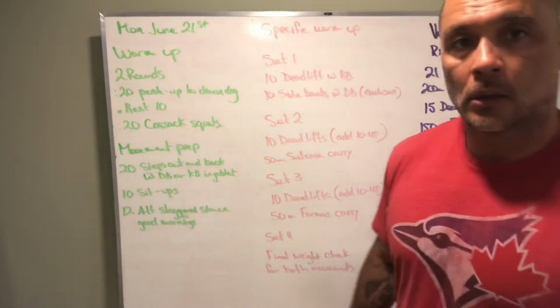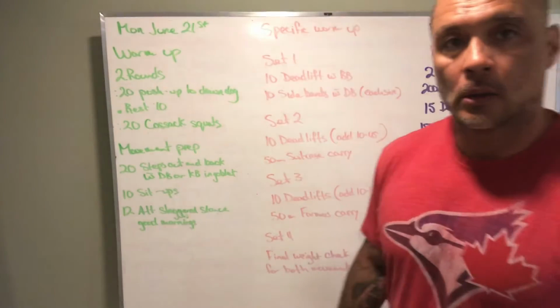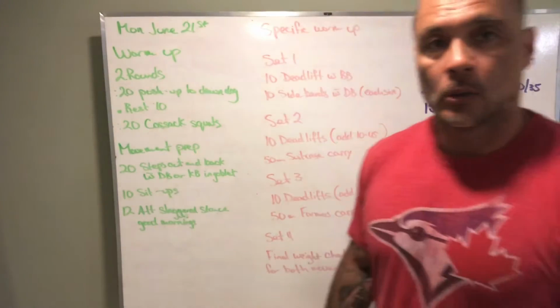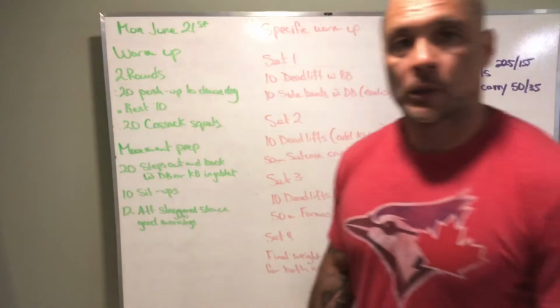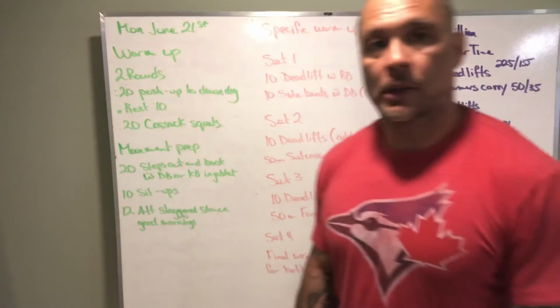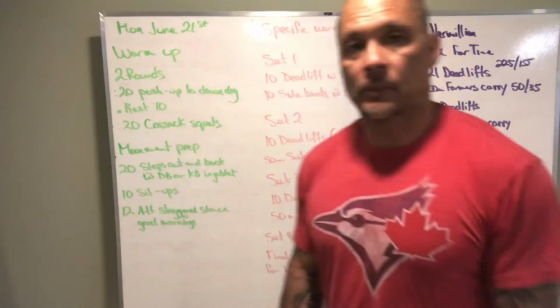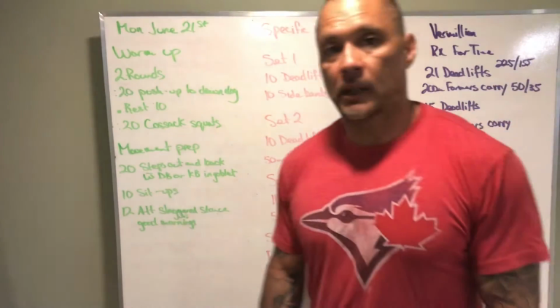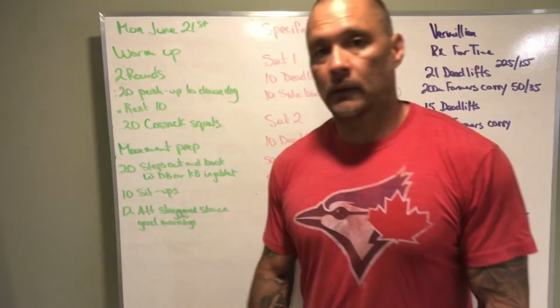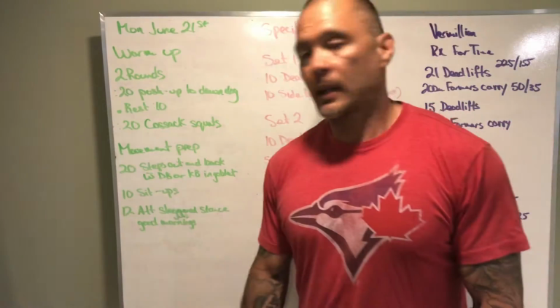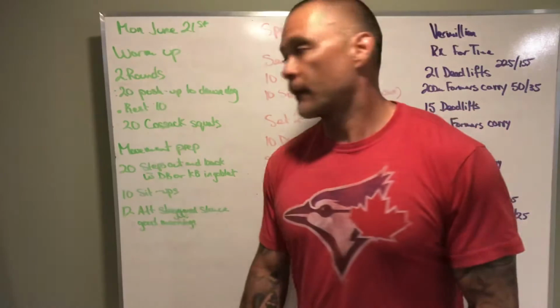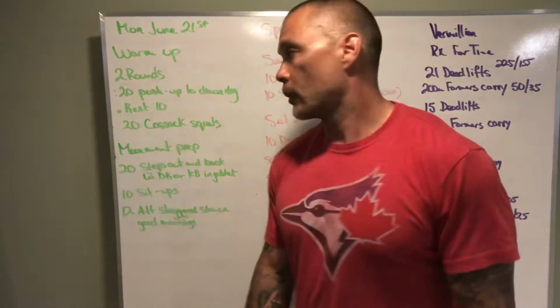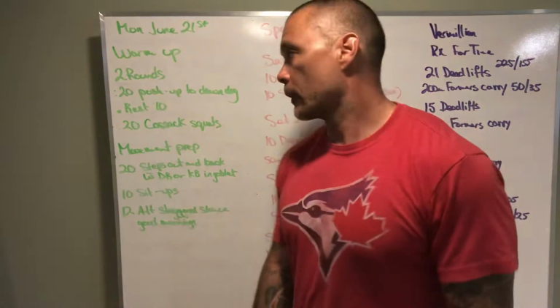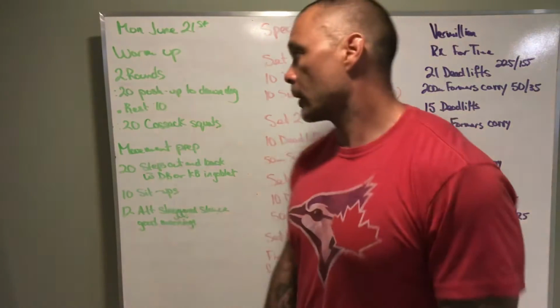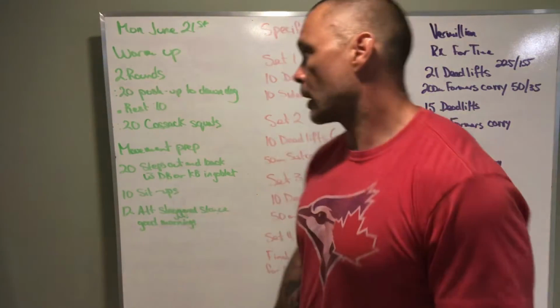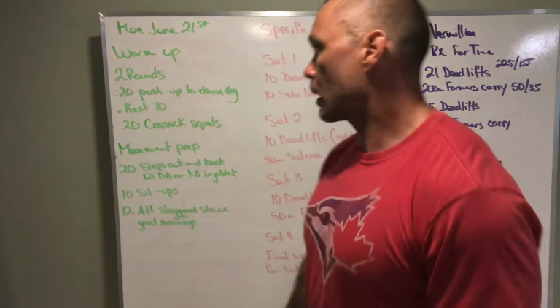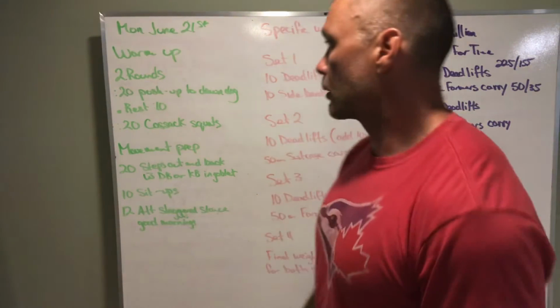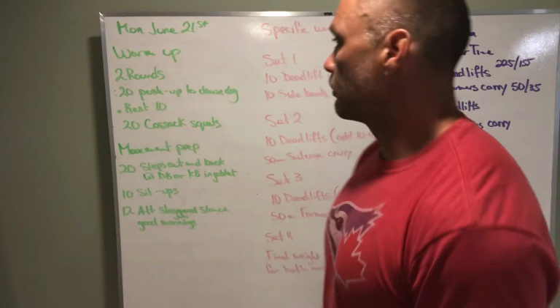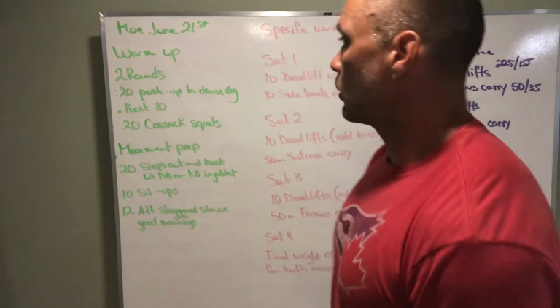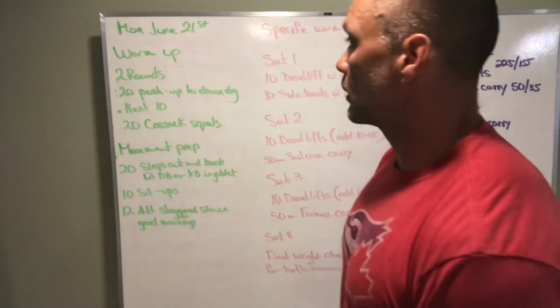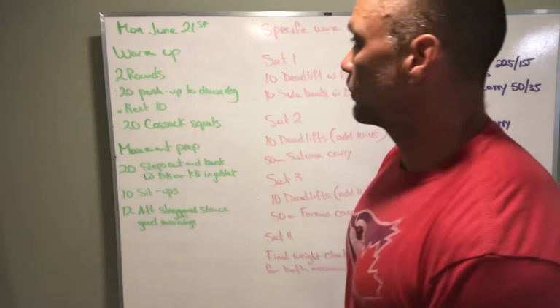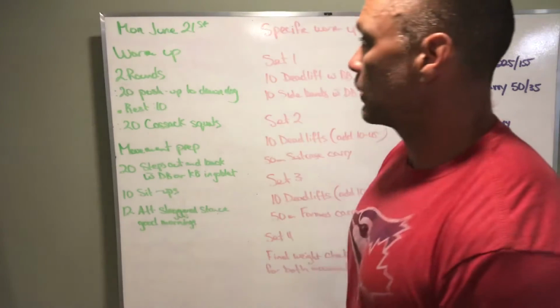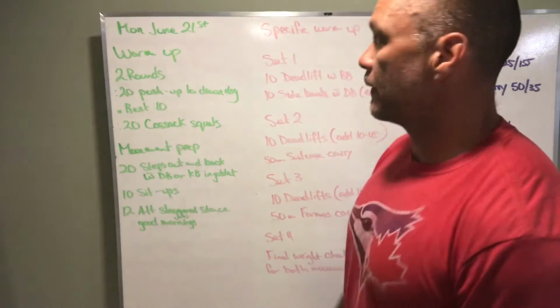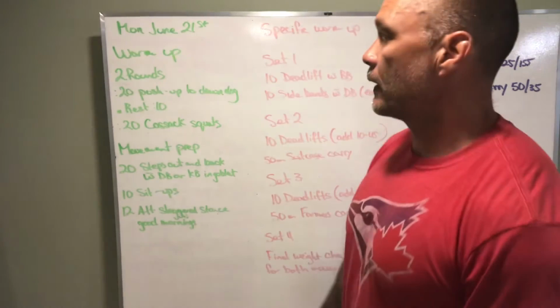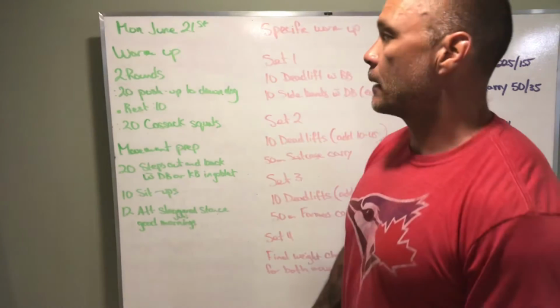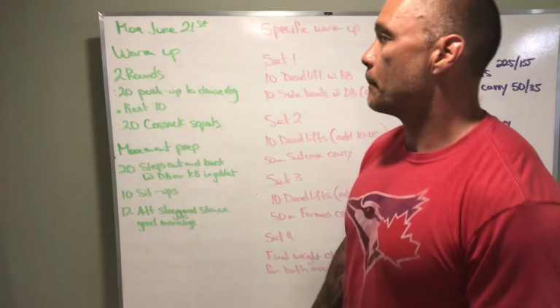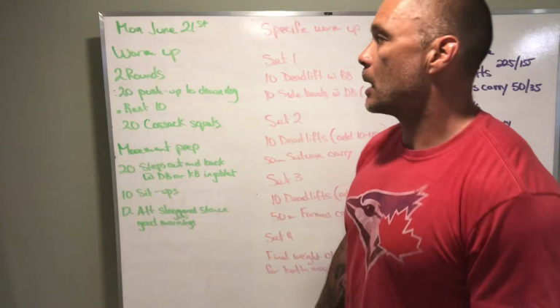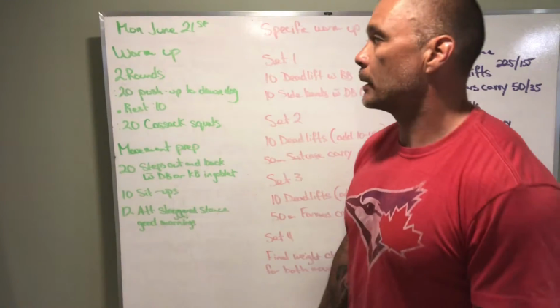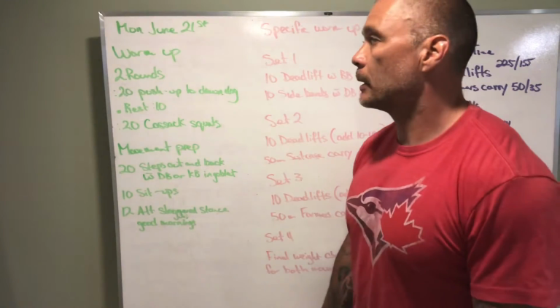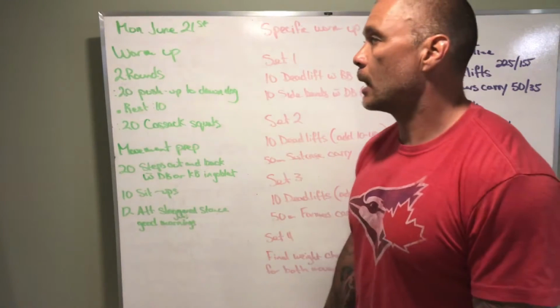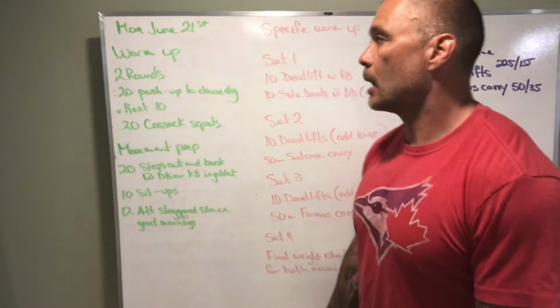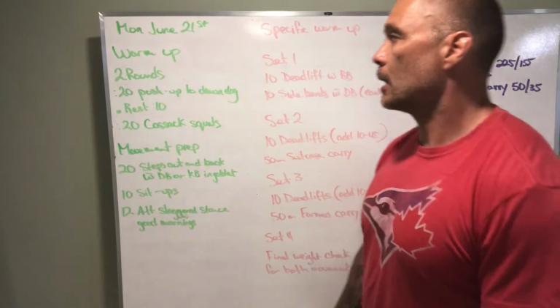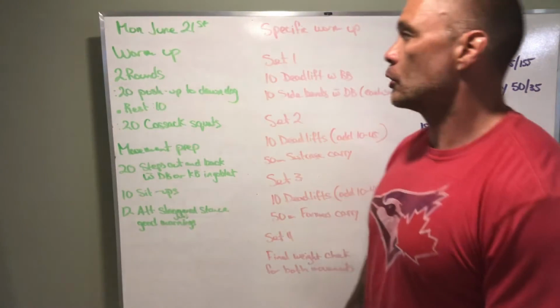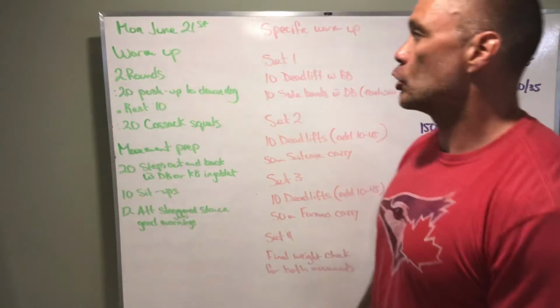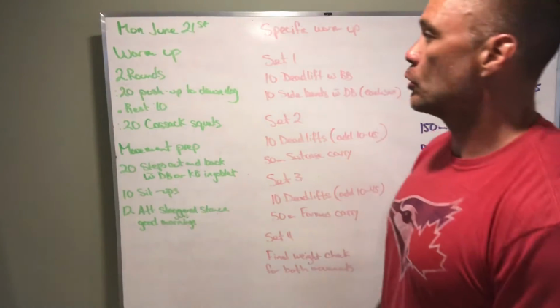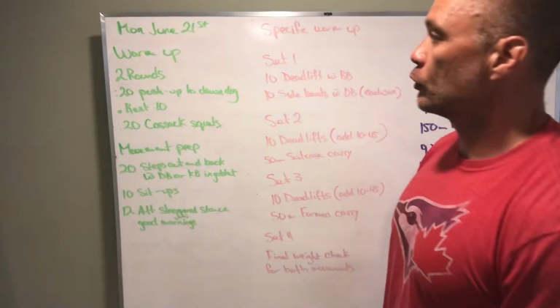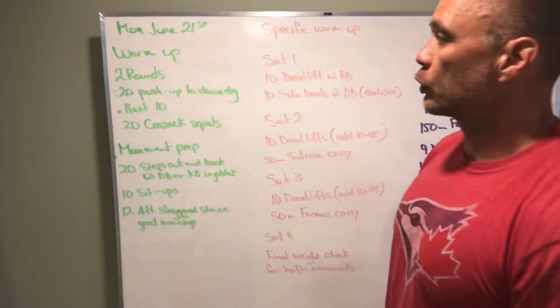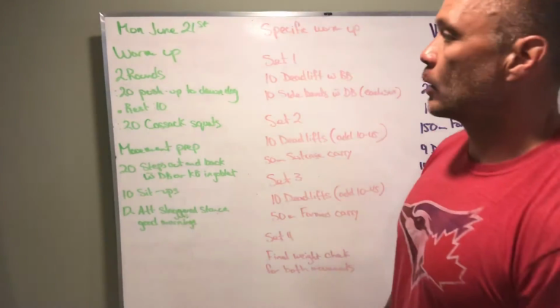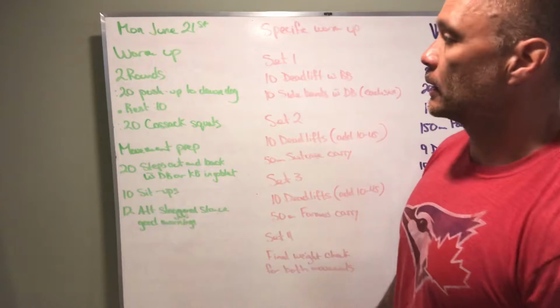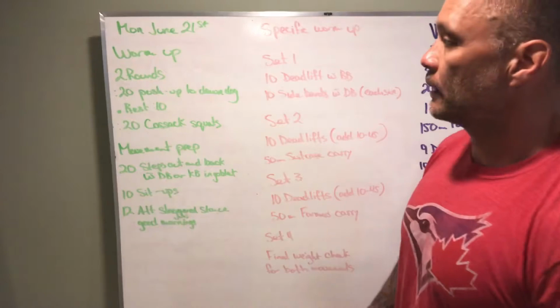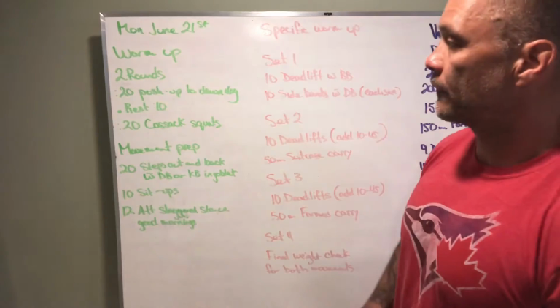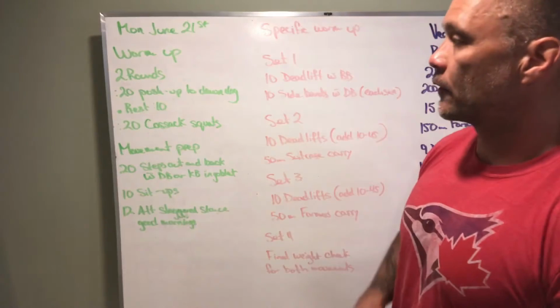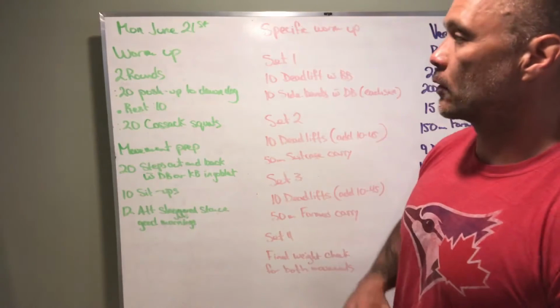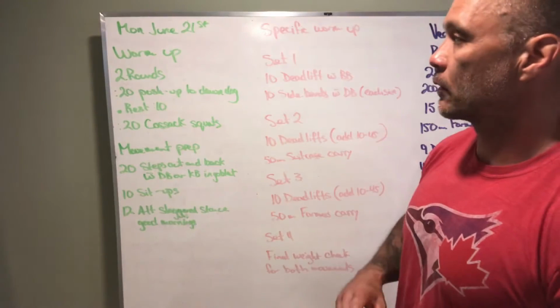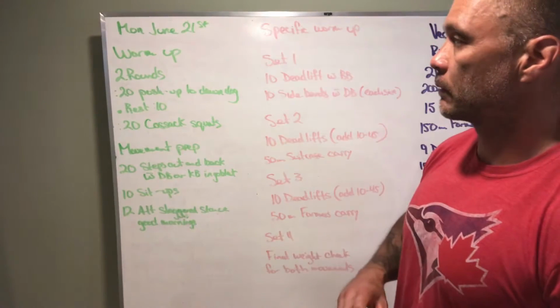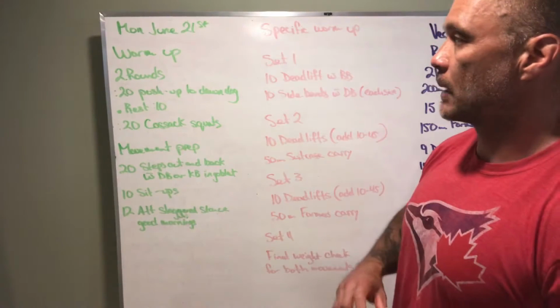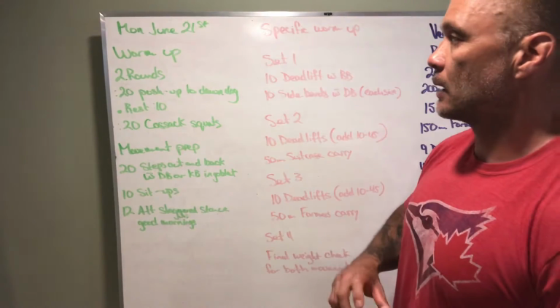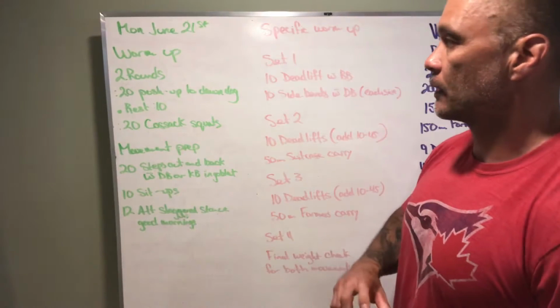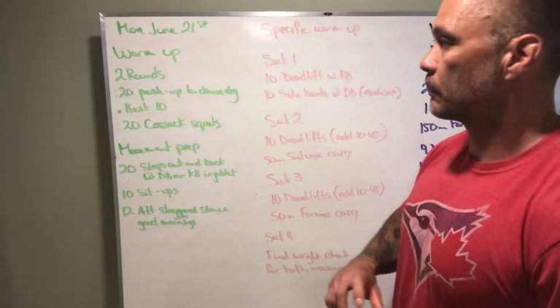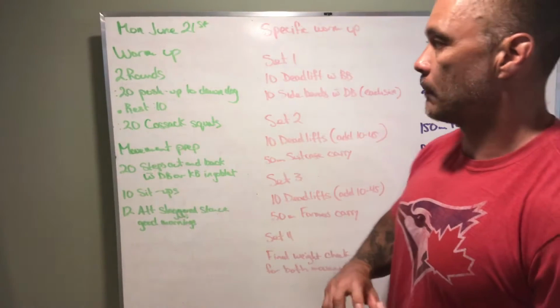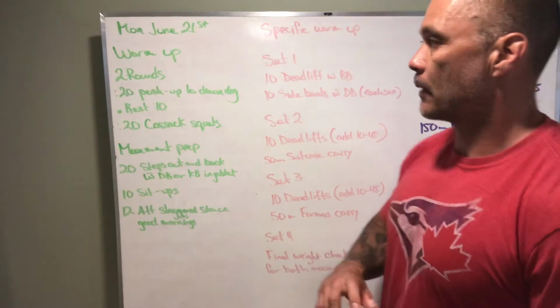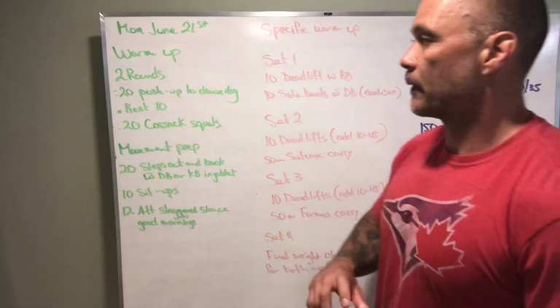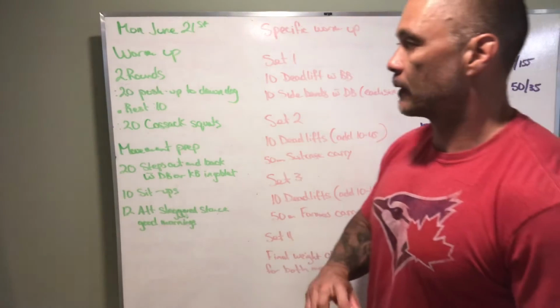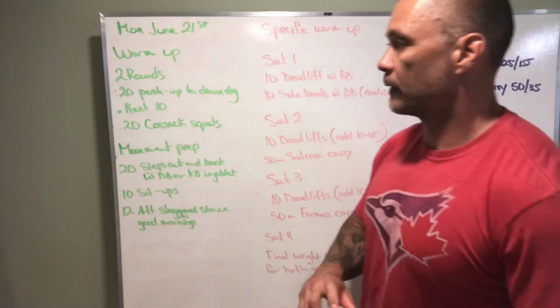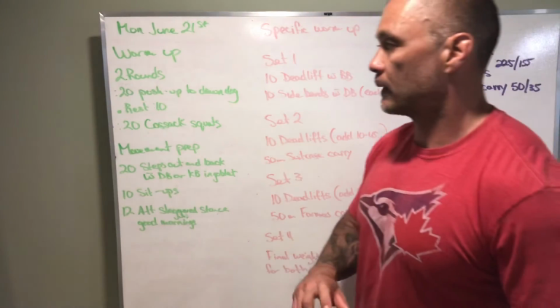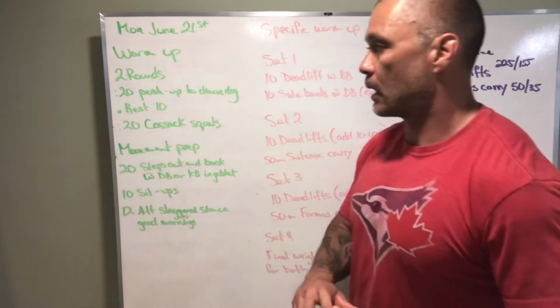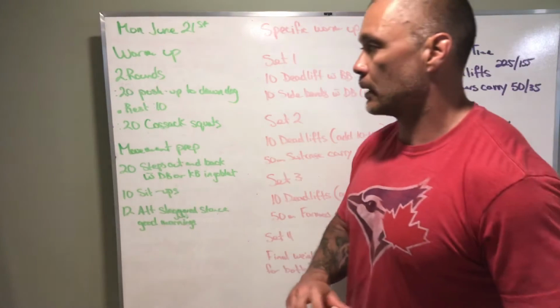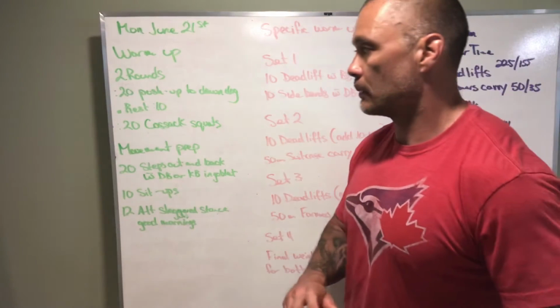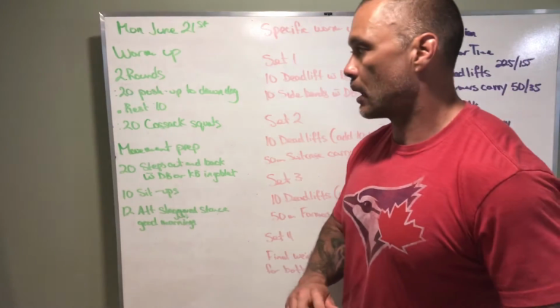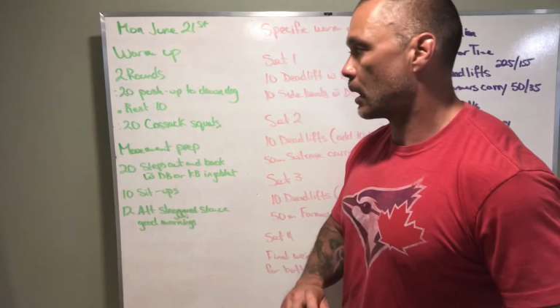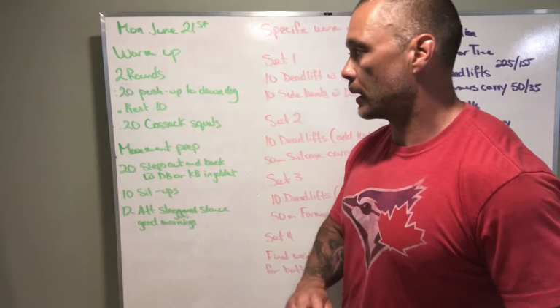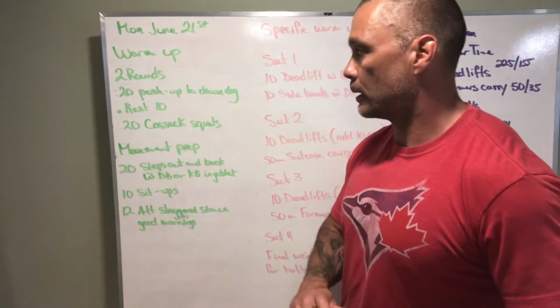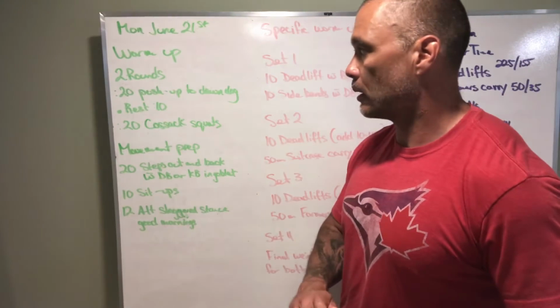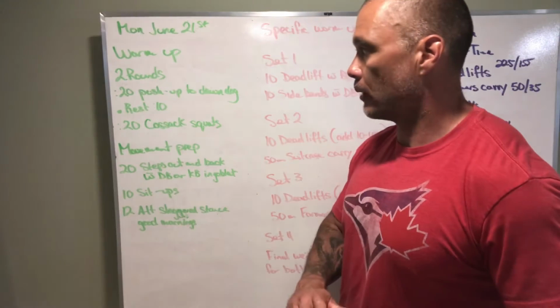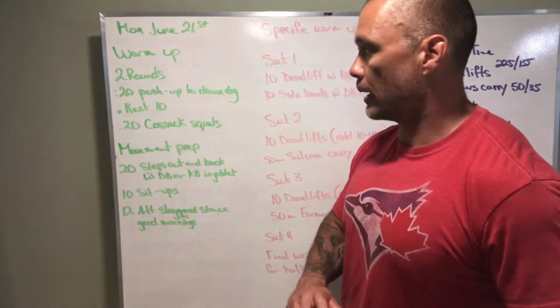What's up, Title Danforth! We got our board briefing Monday, June 21st. Man, this month is flying by.